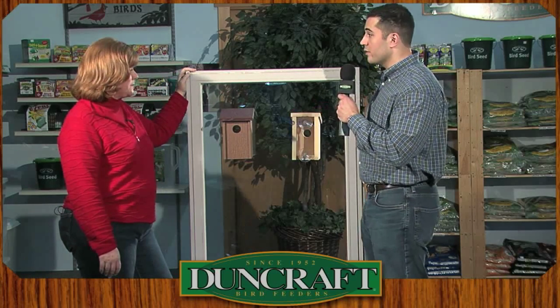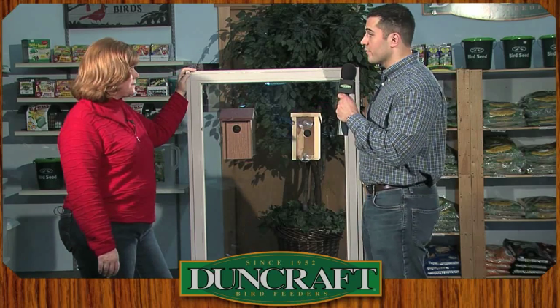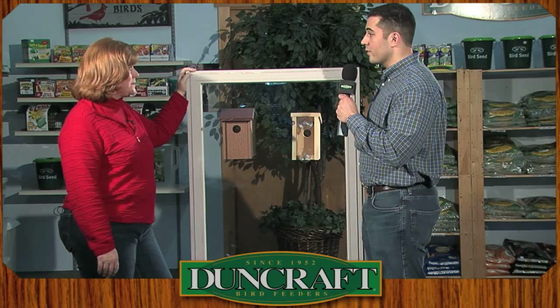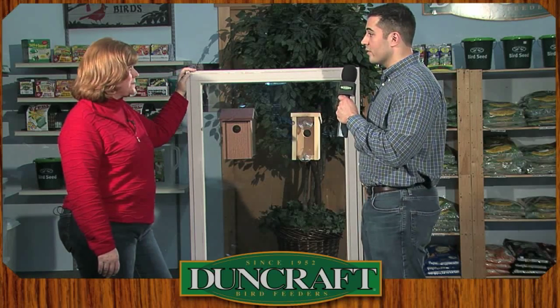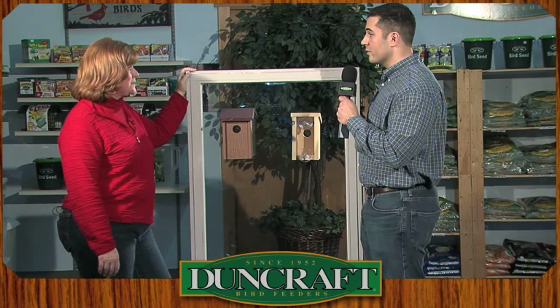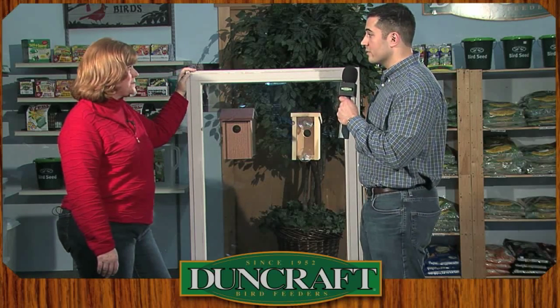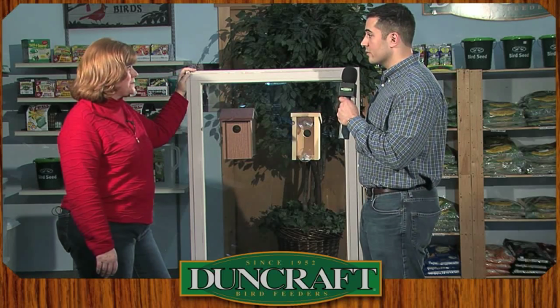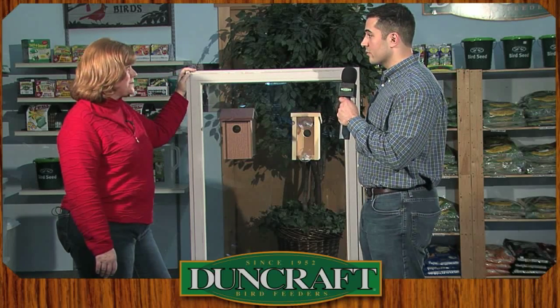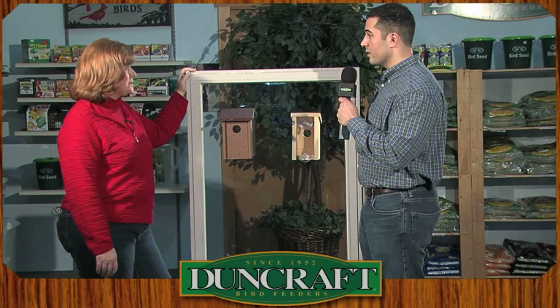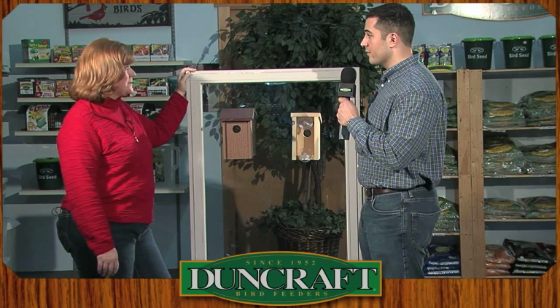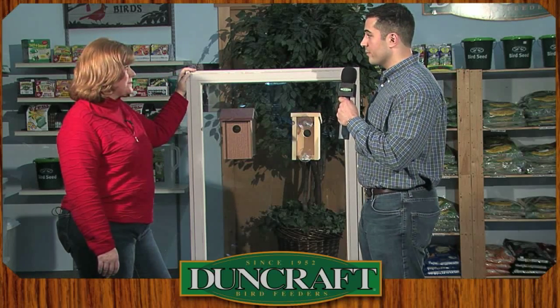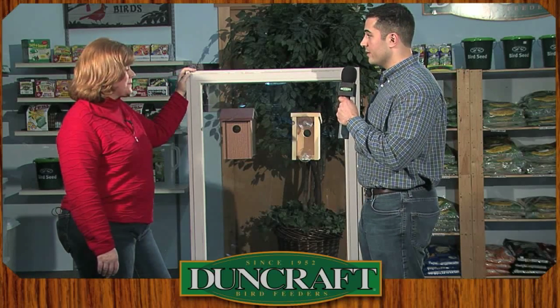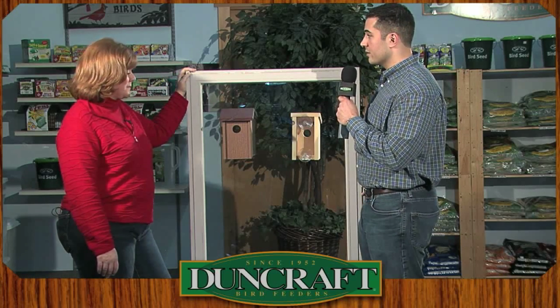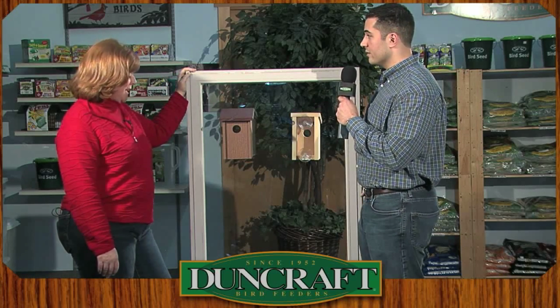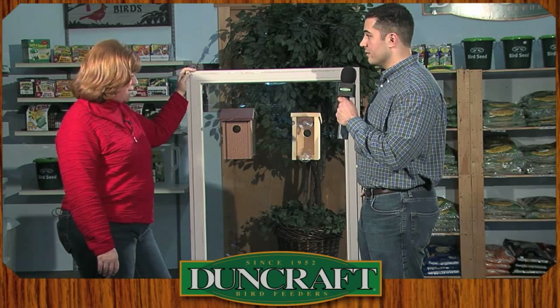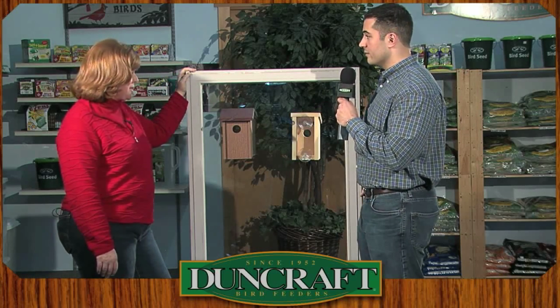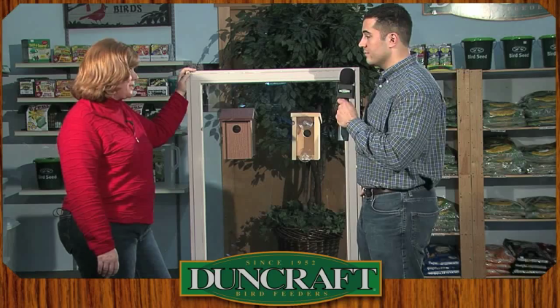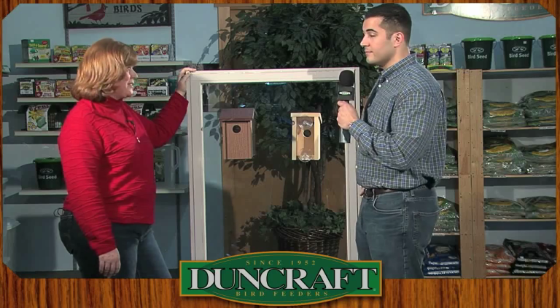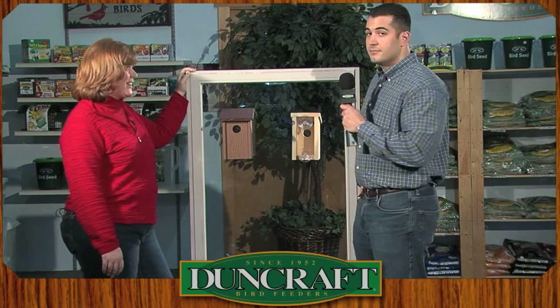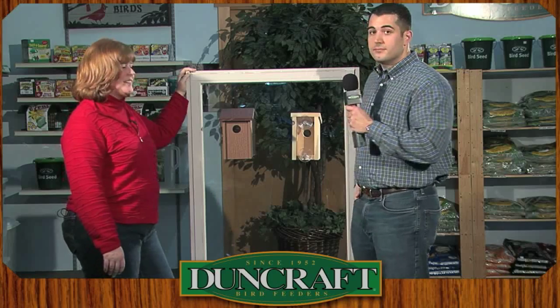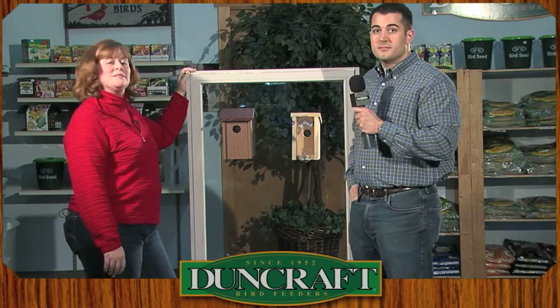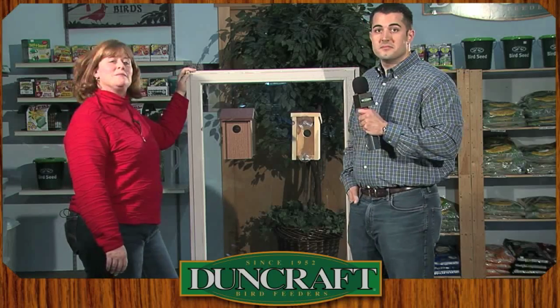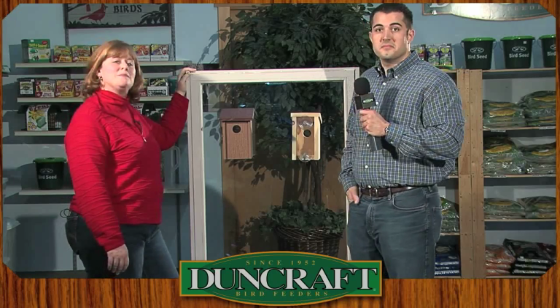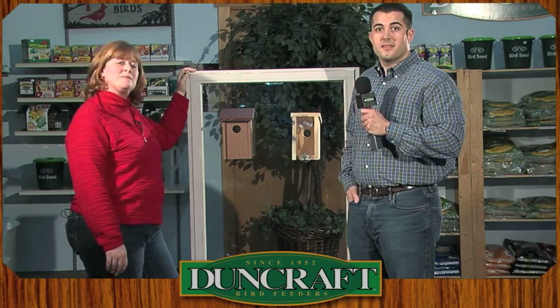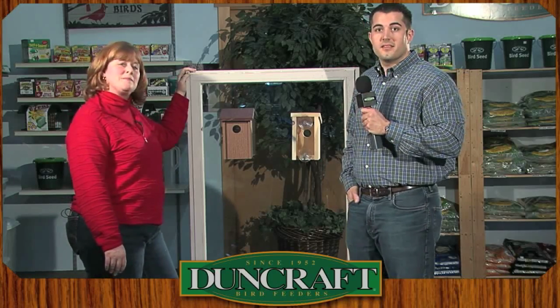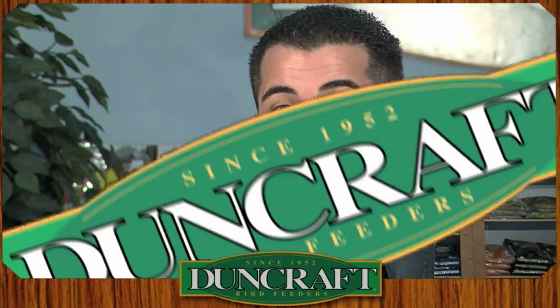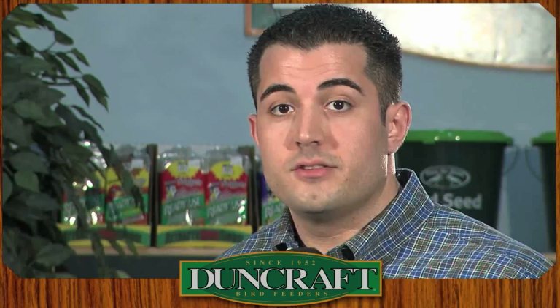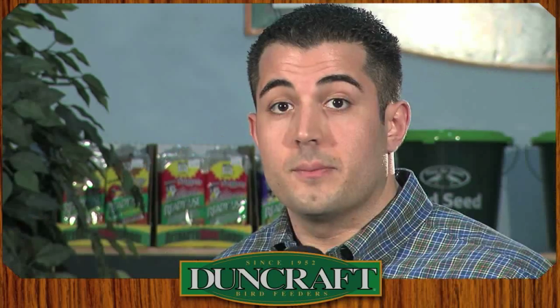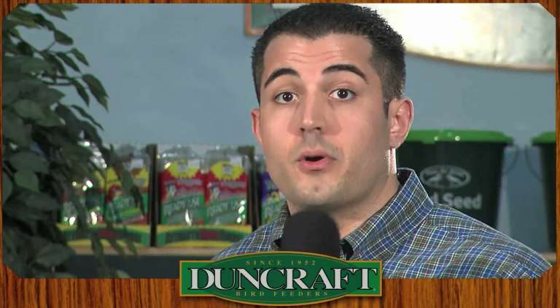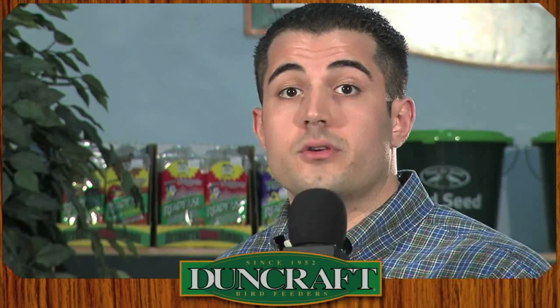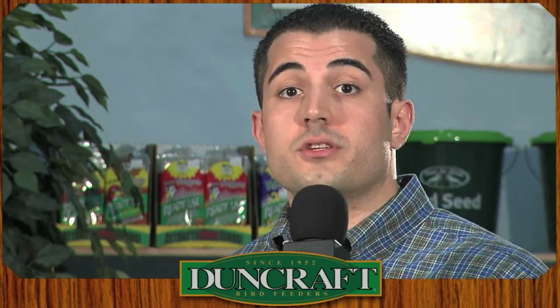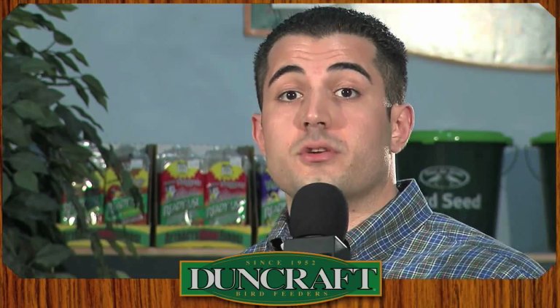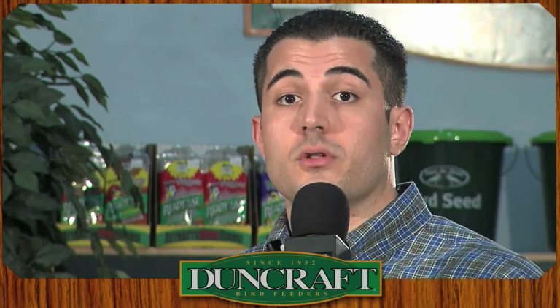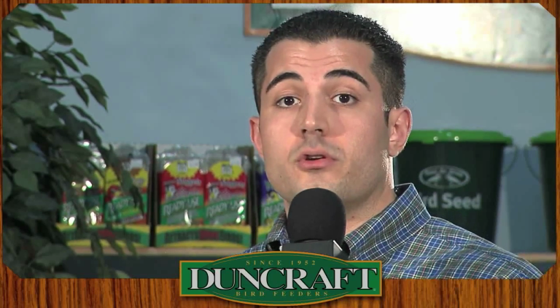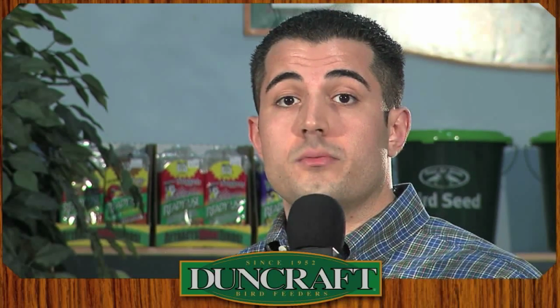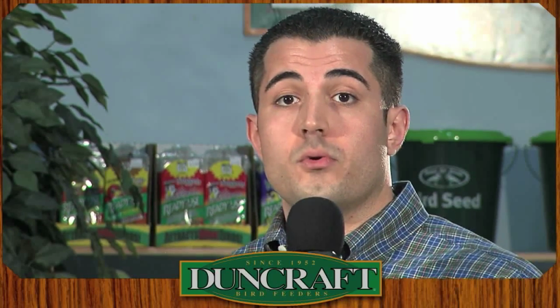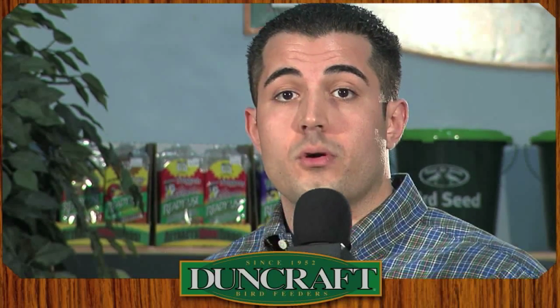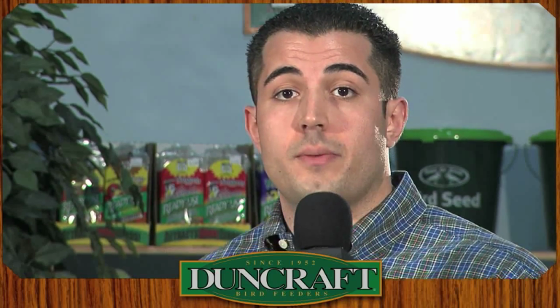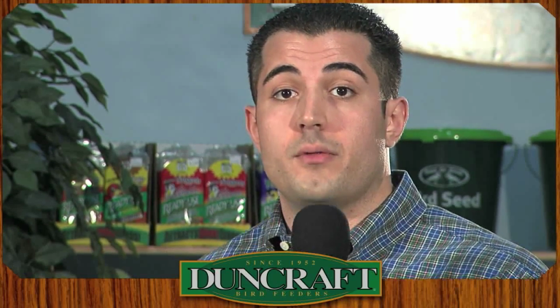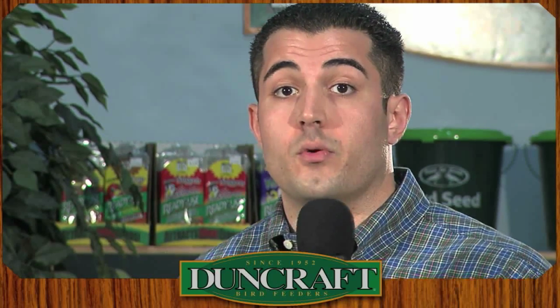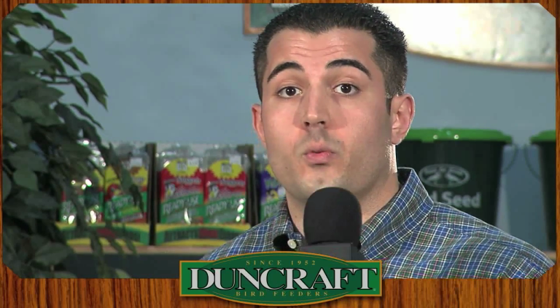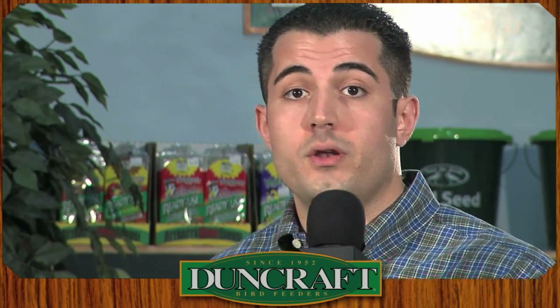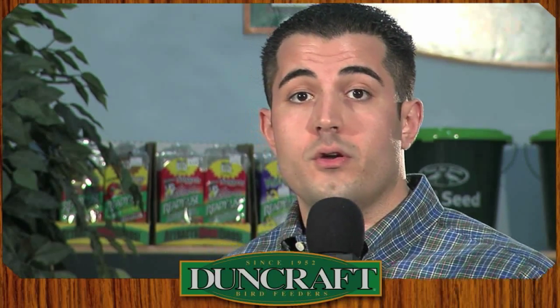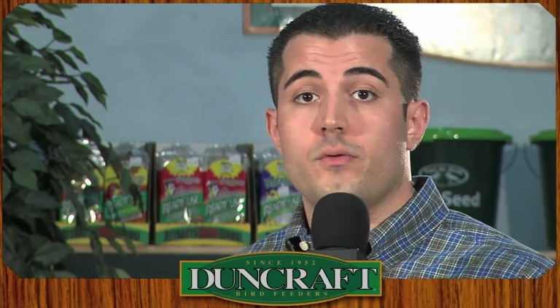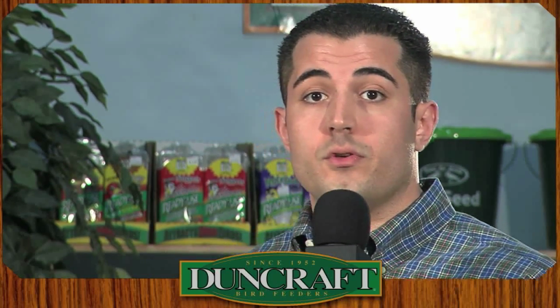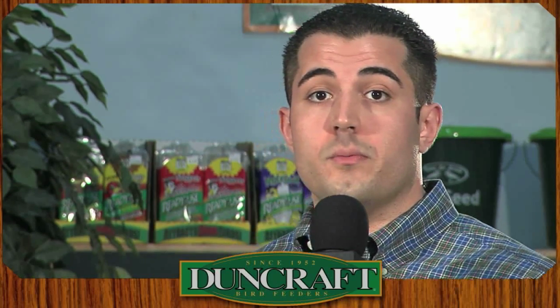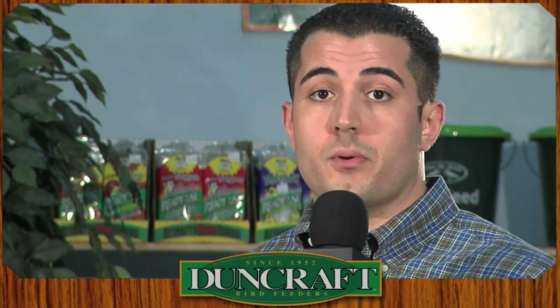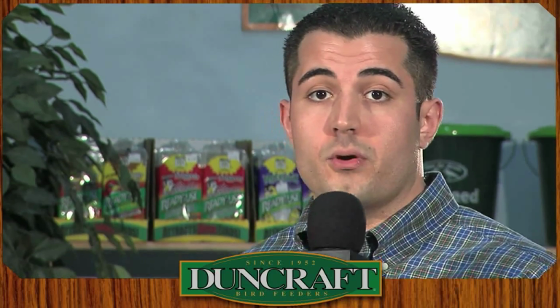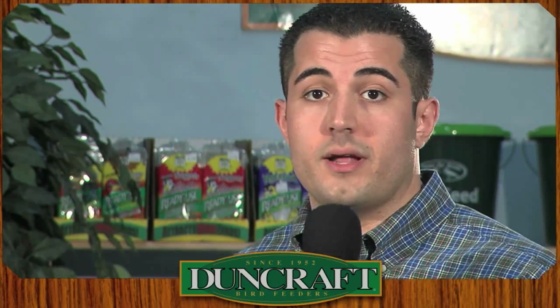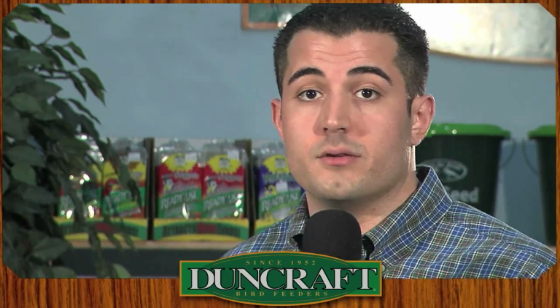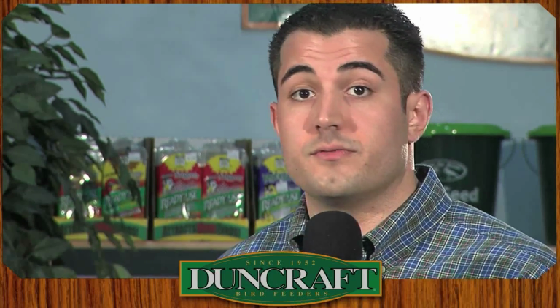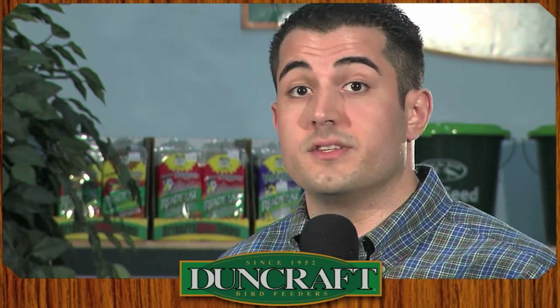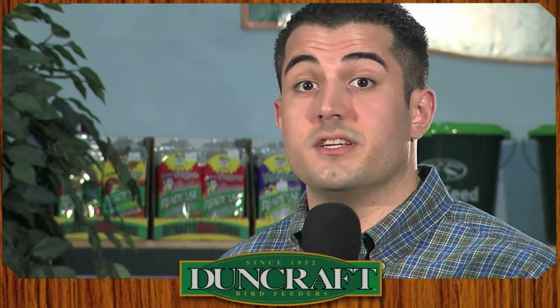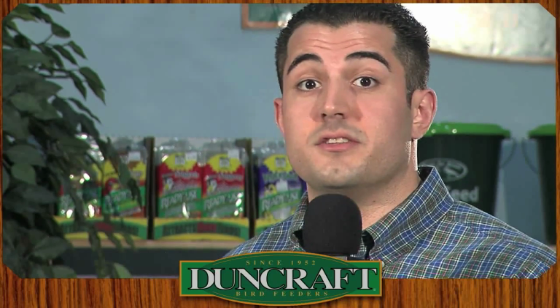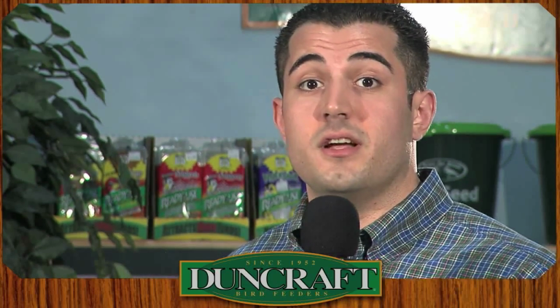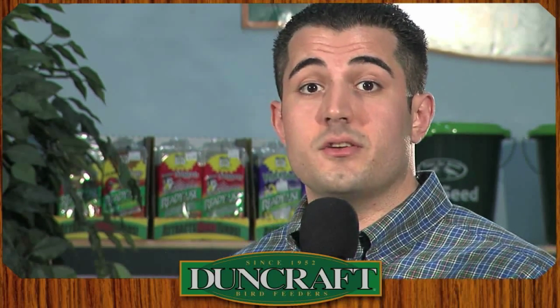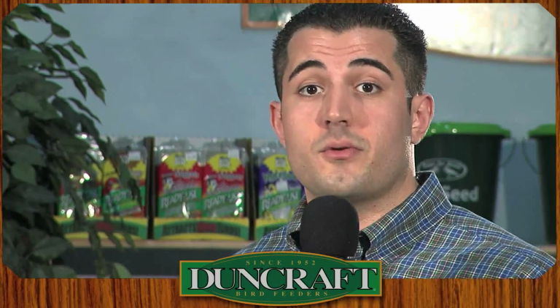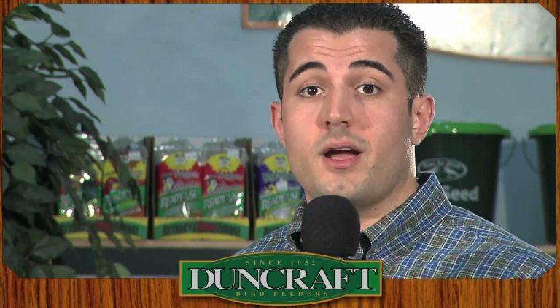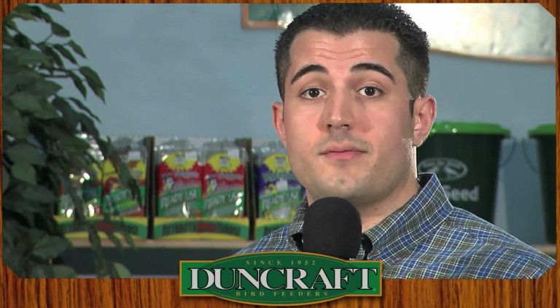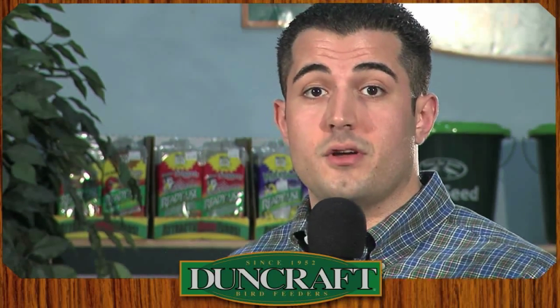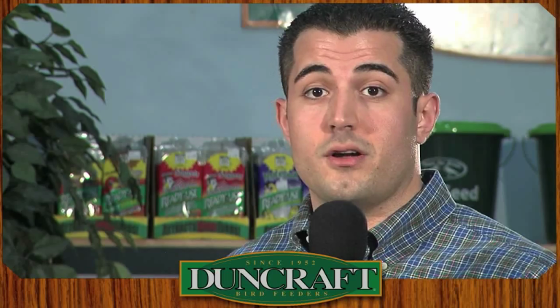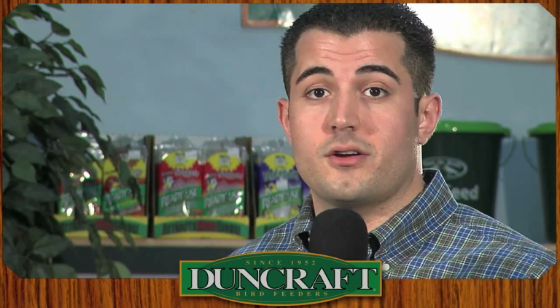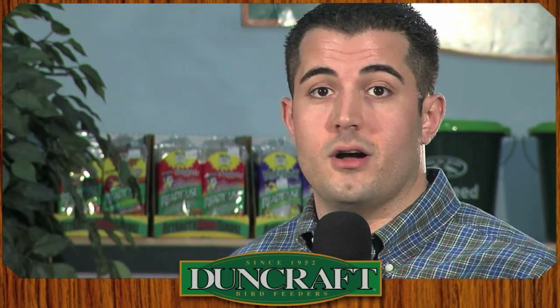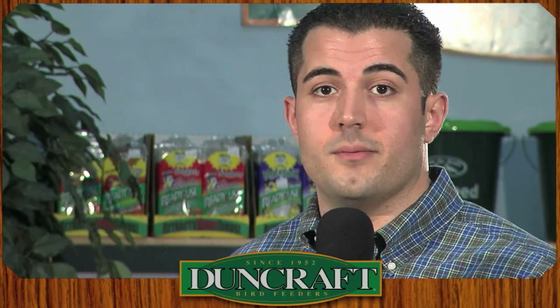Thank you for all your great information. Absolutely. To purchase or learn more about the window view birdhouse, visit Duncraft.com.